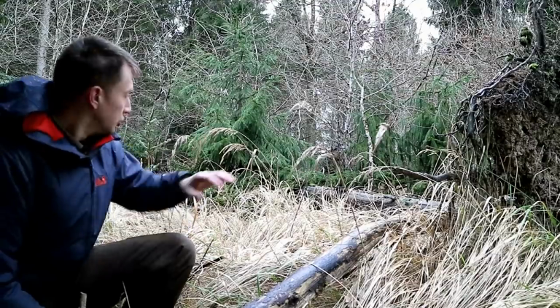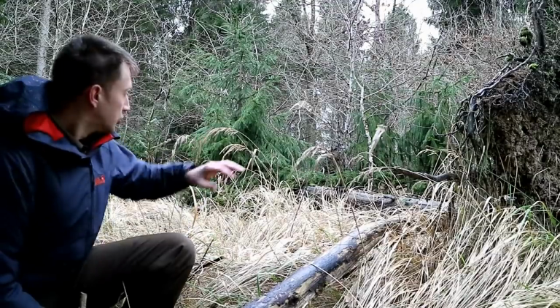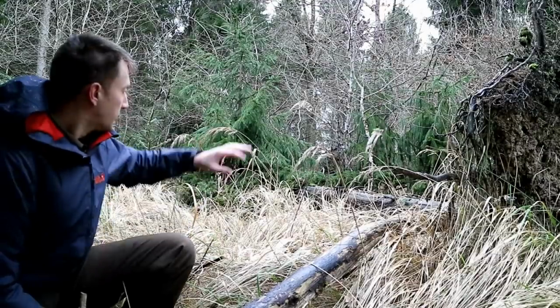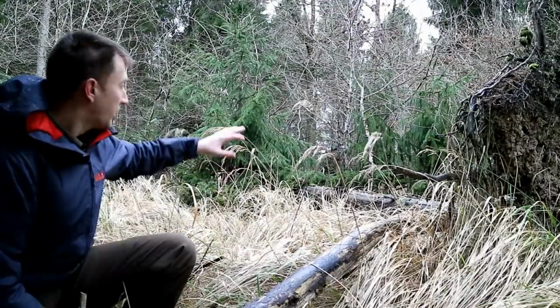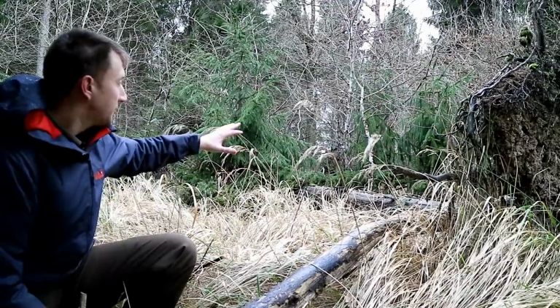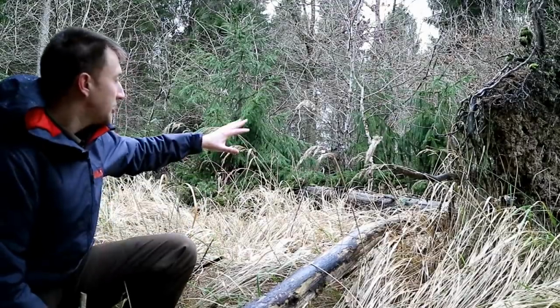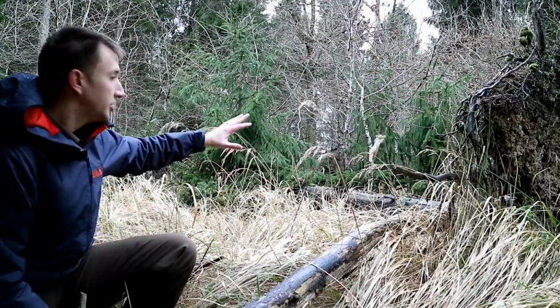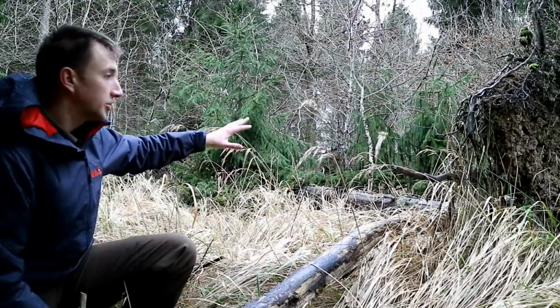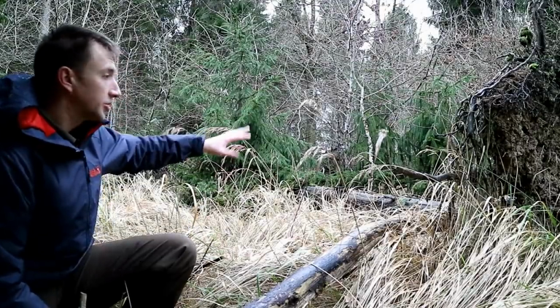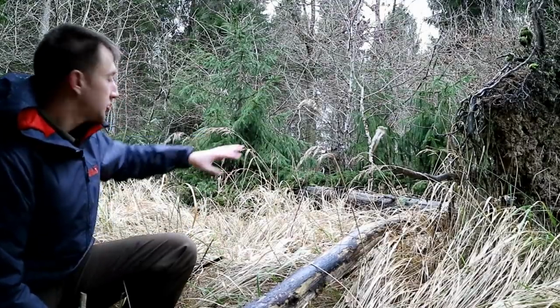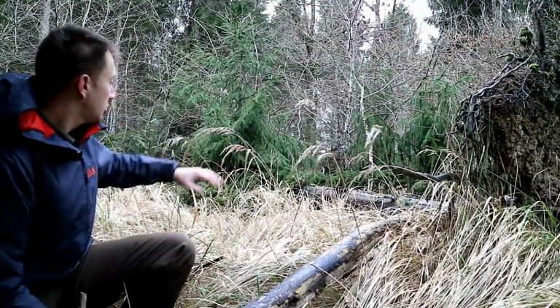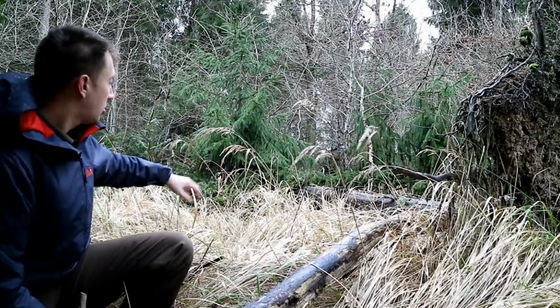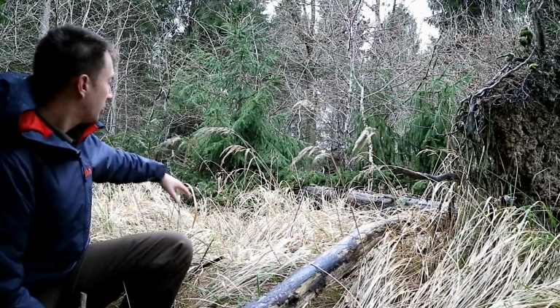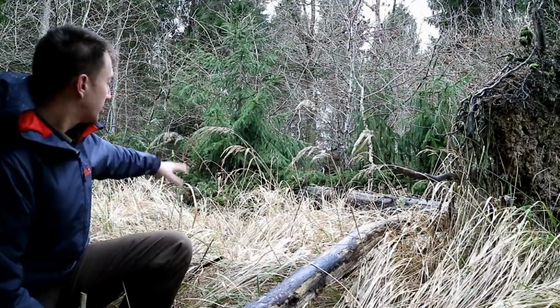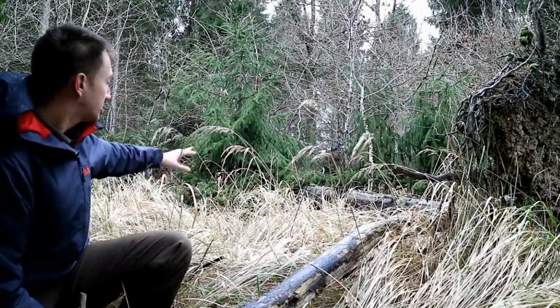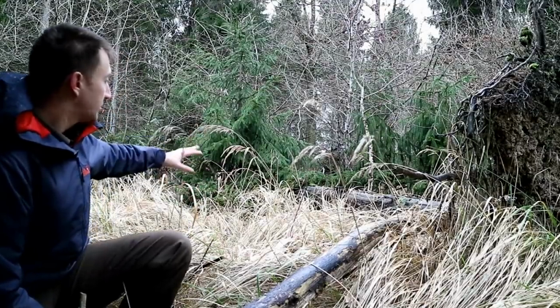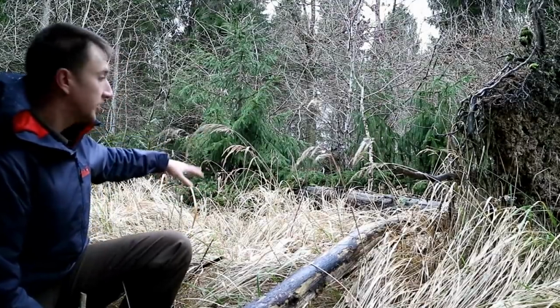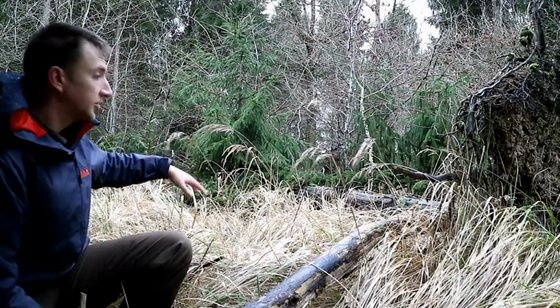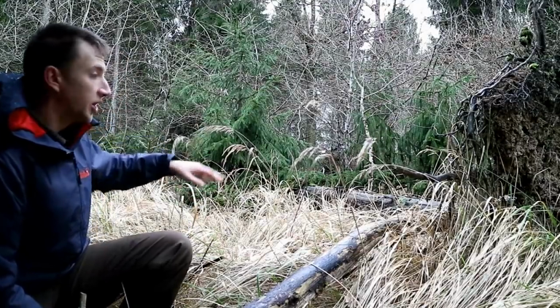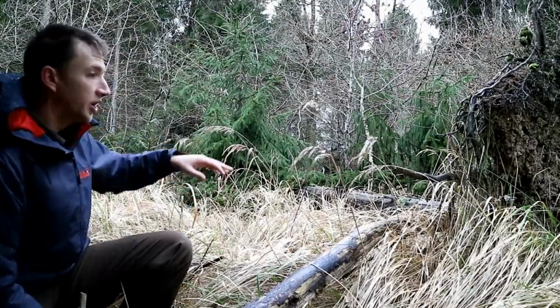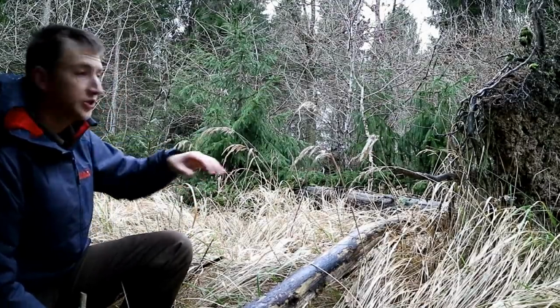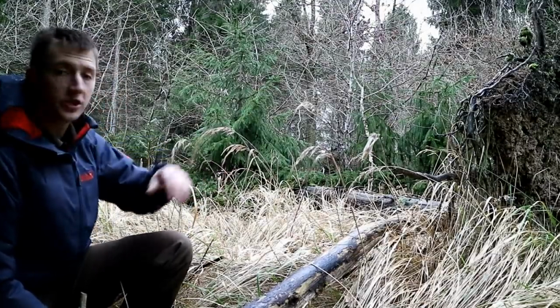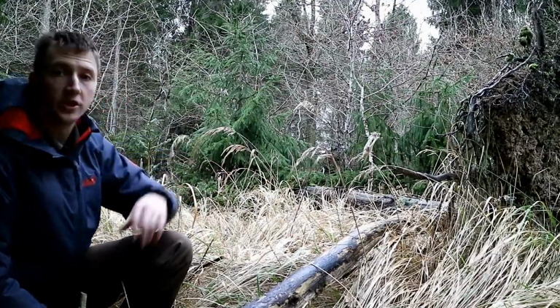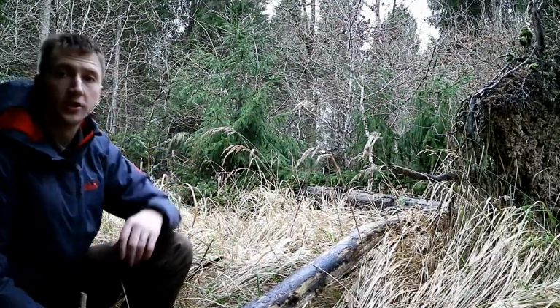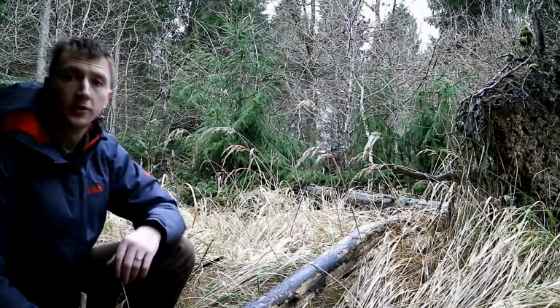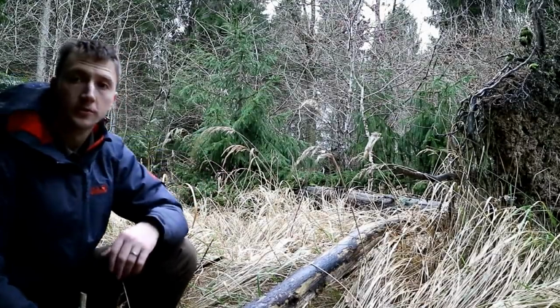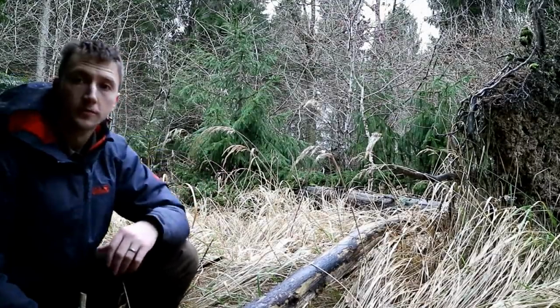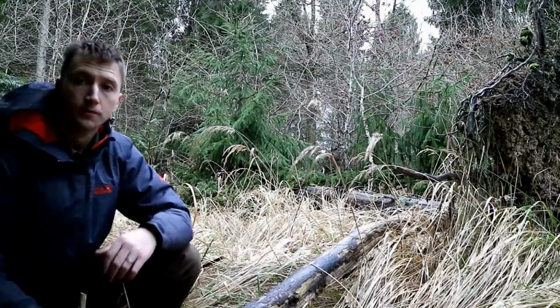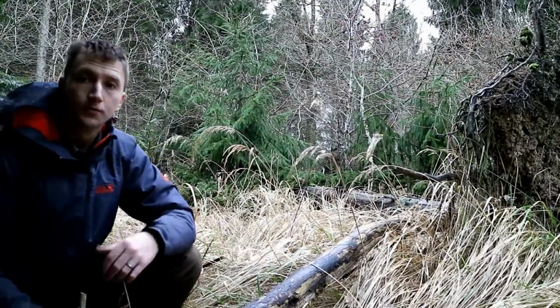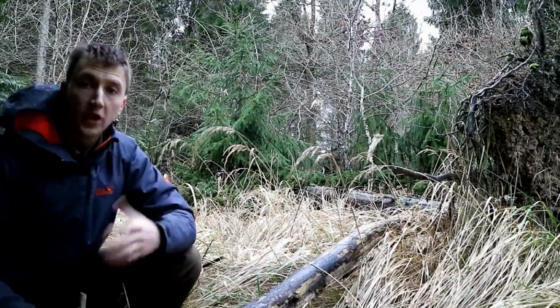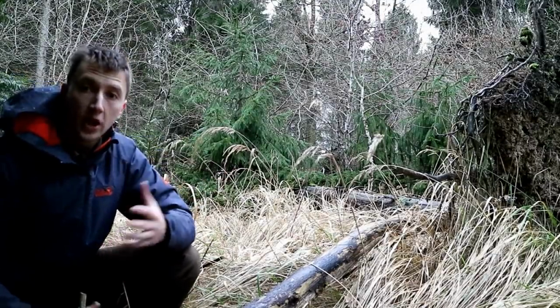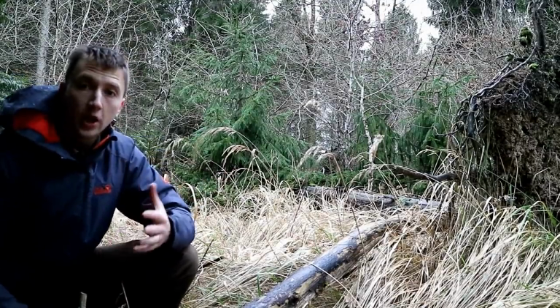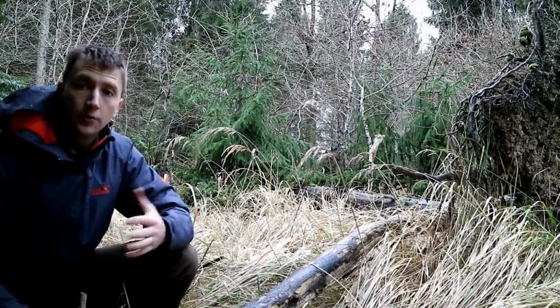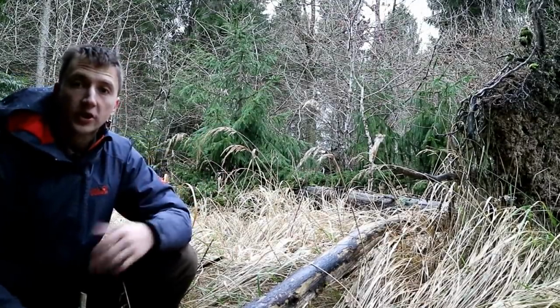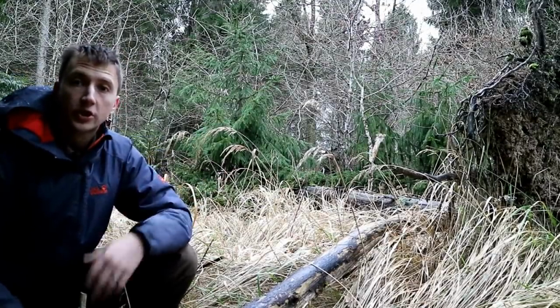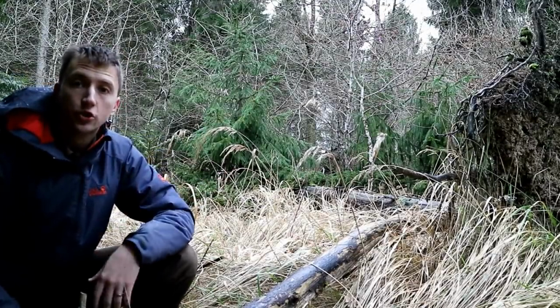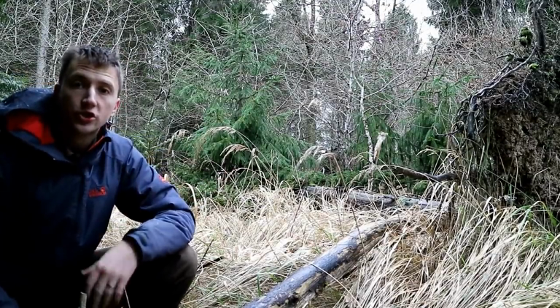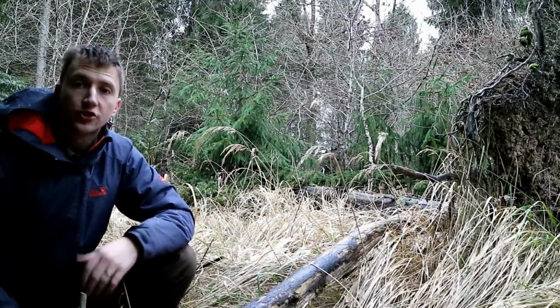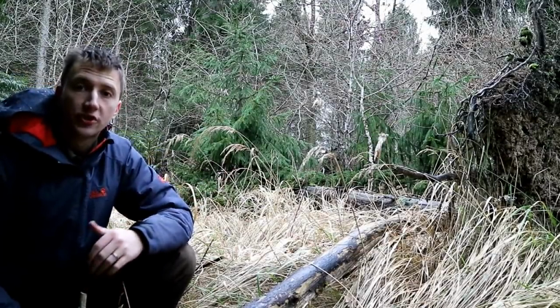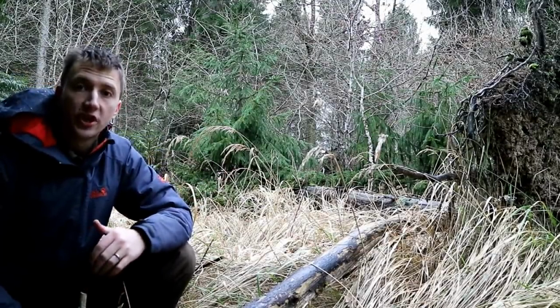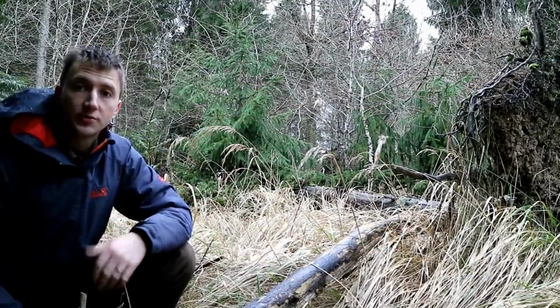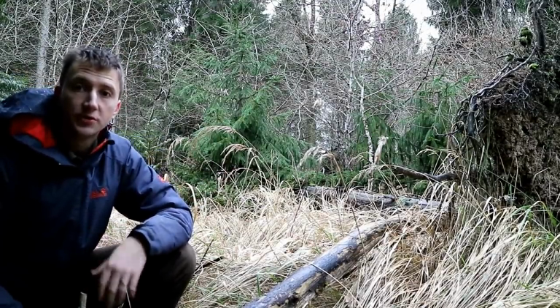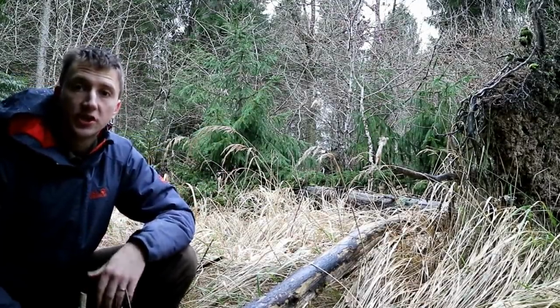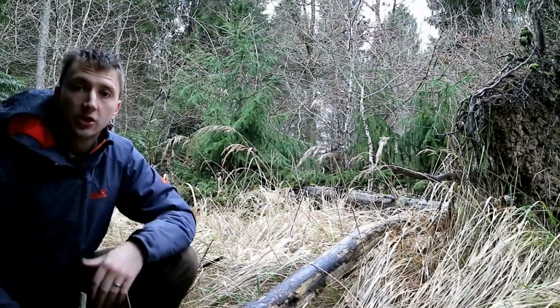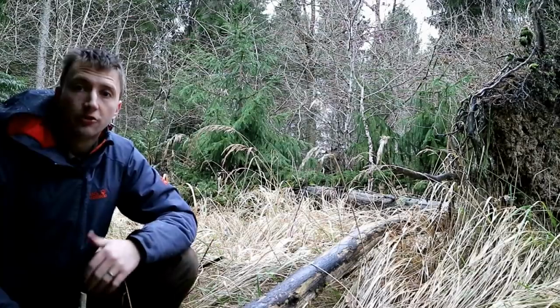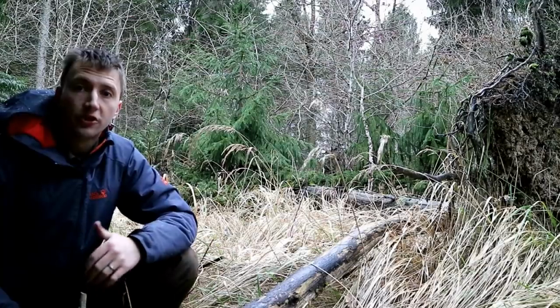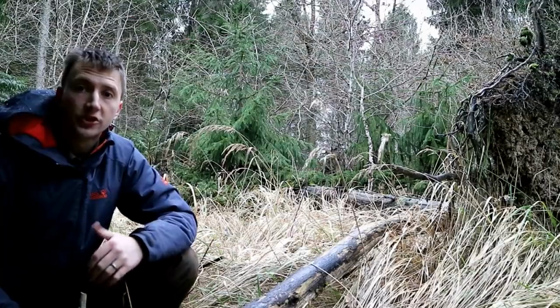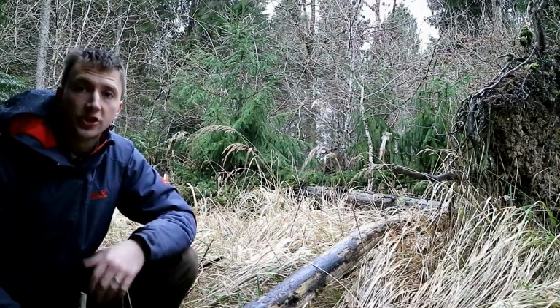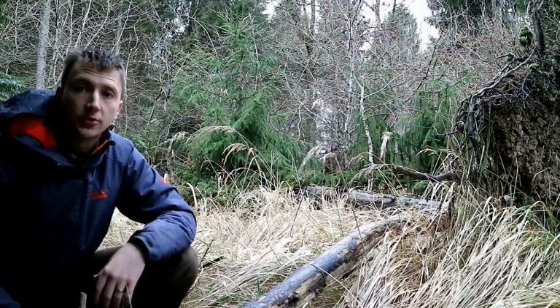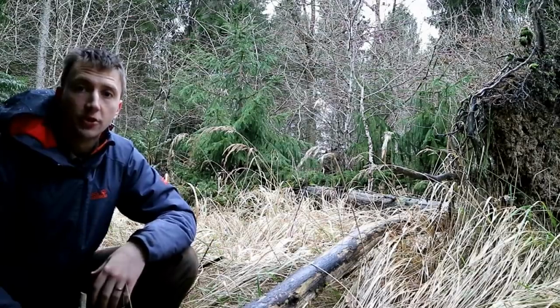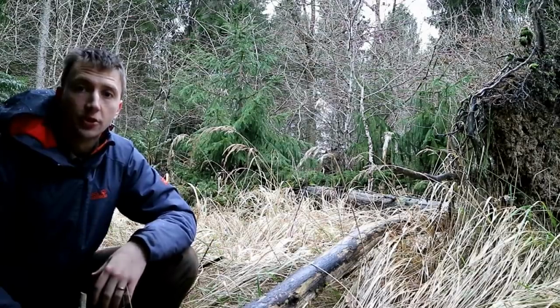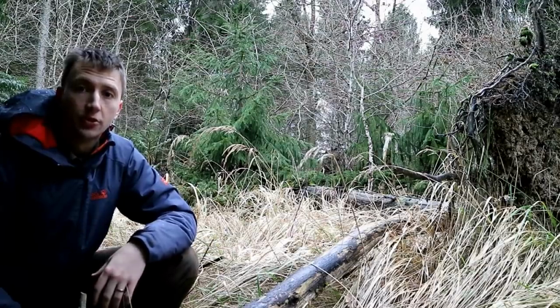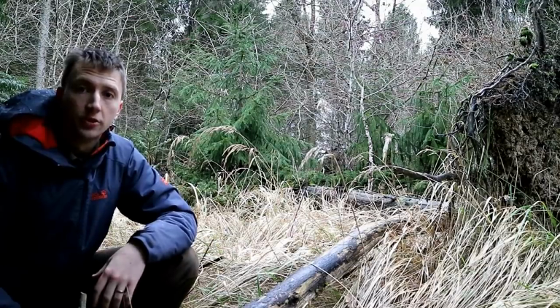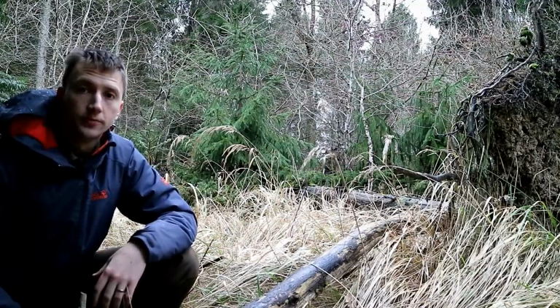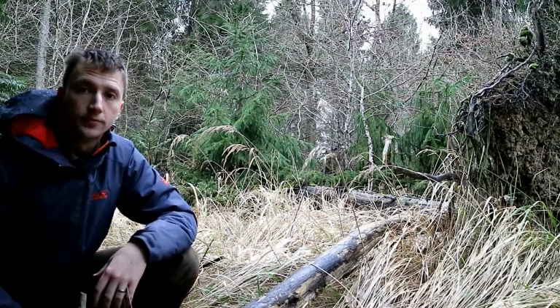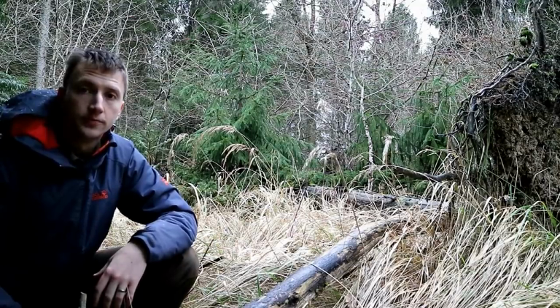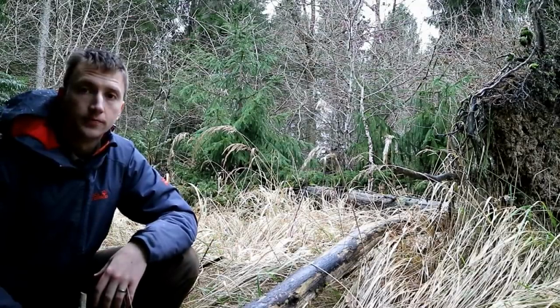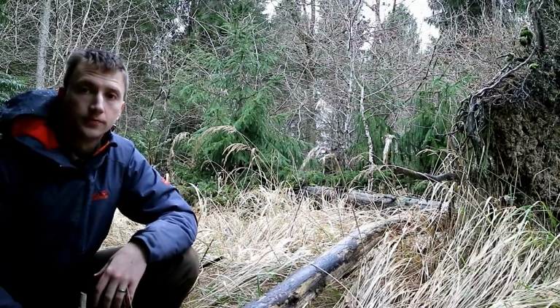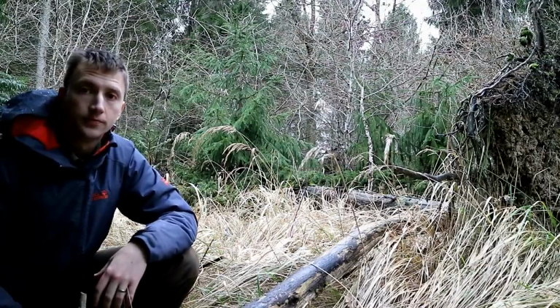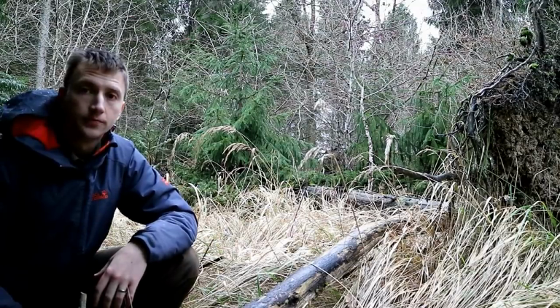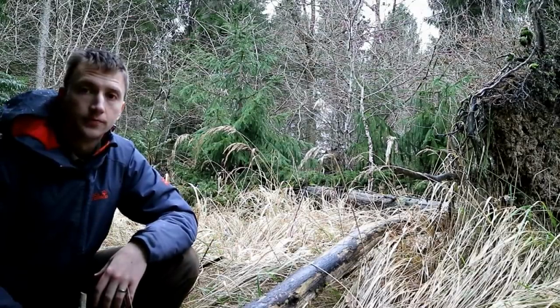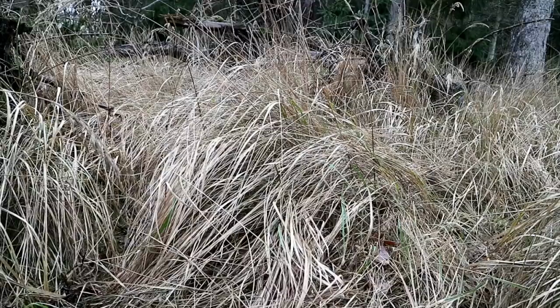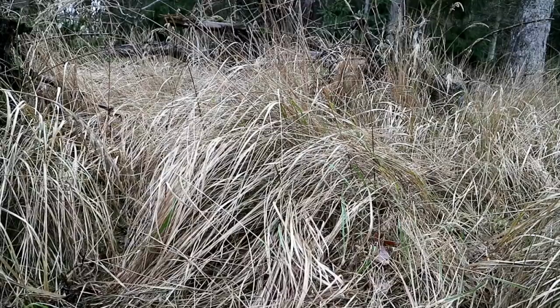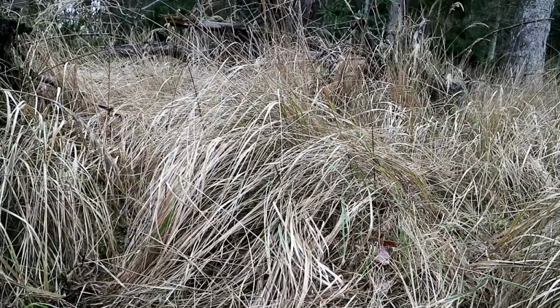So behind me here you can see all this dead grass, and we can use this for nest material for a tinder bundle.